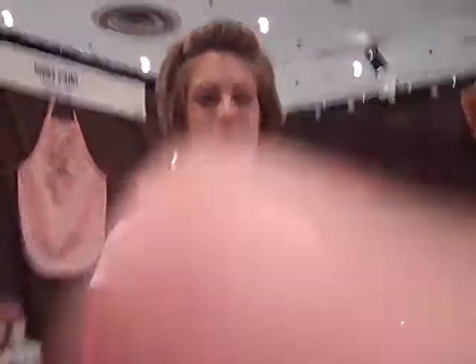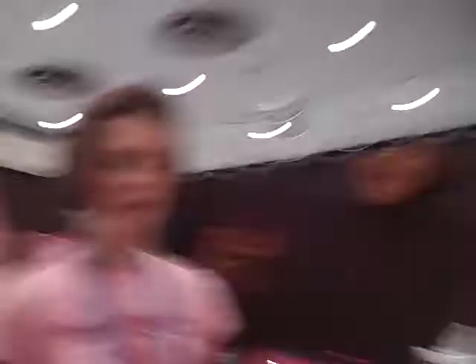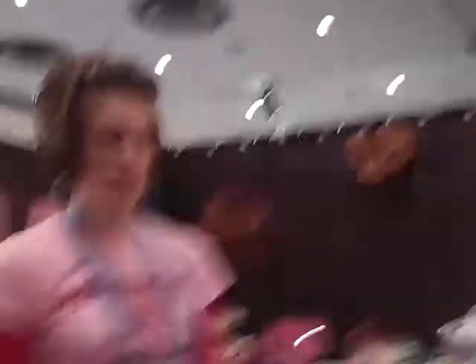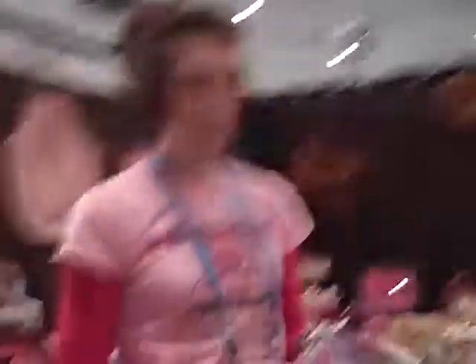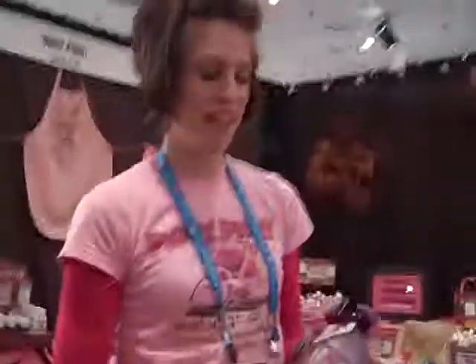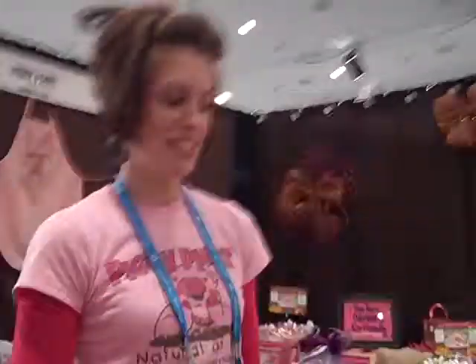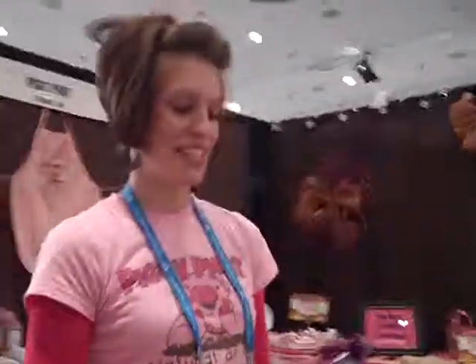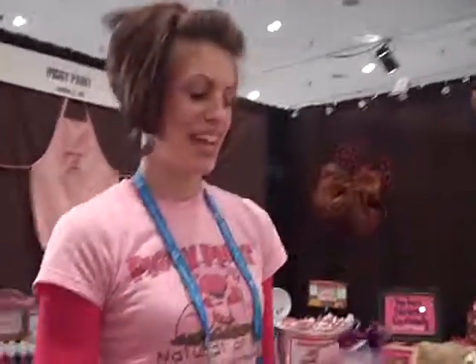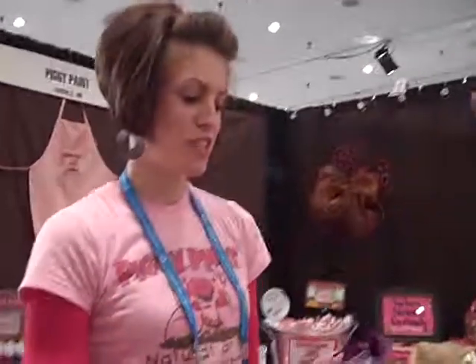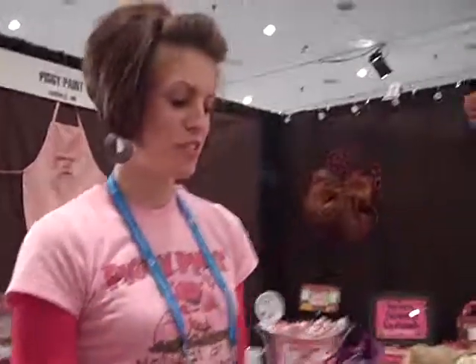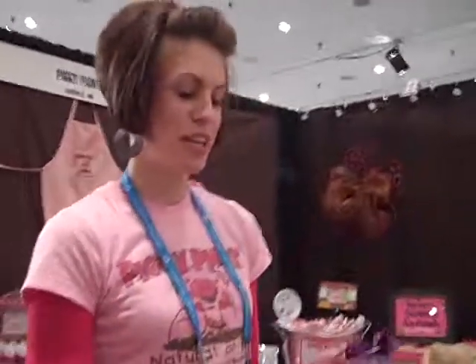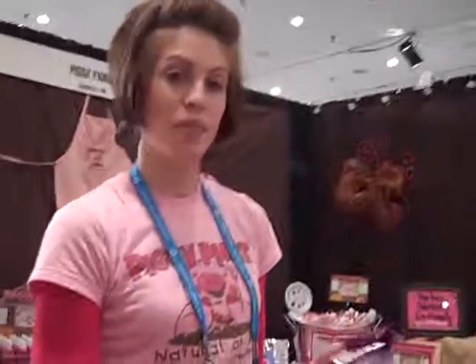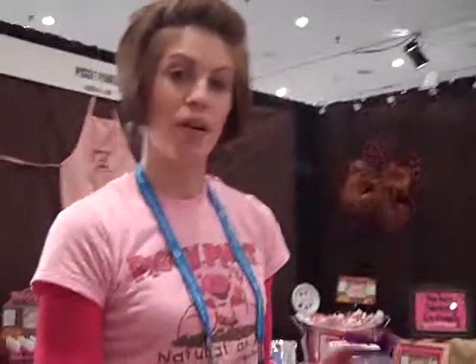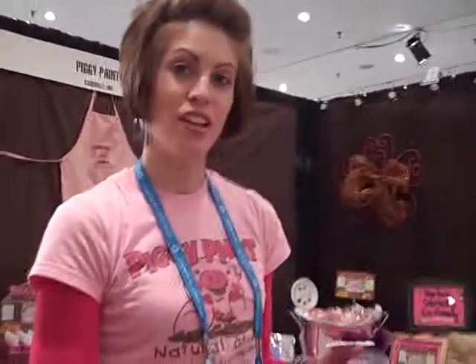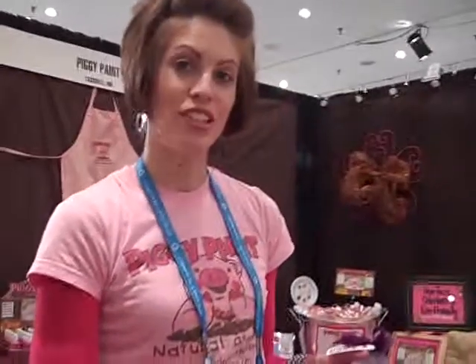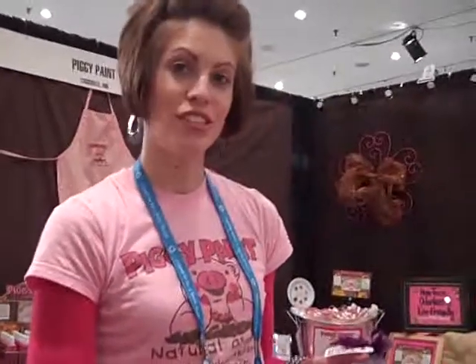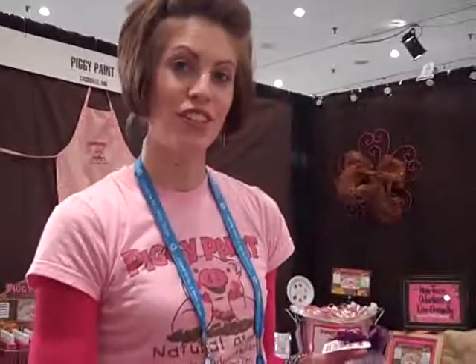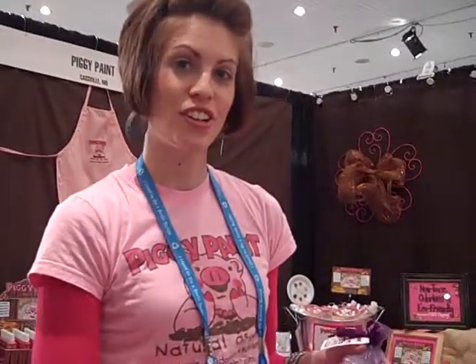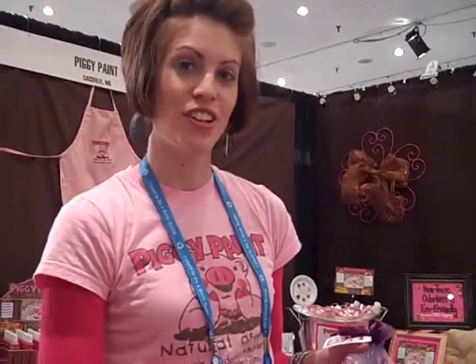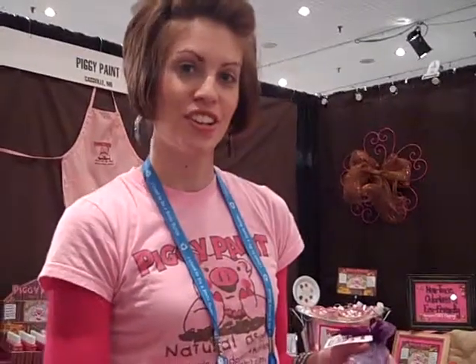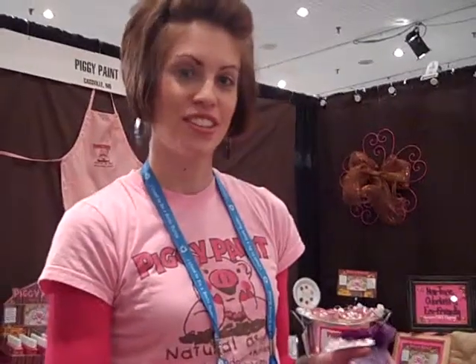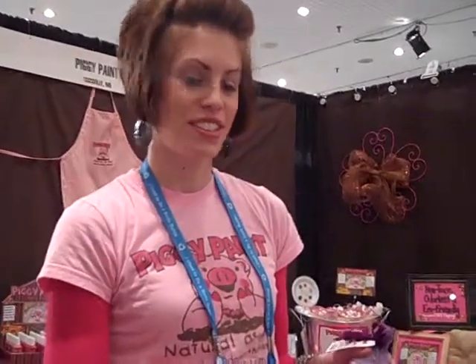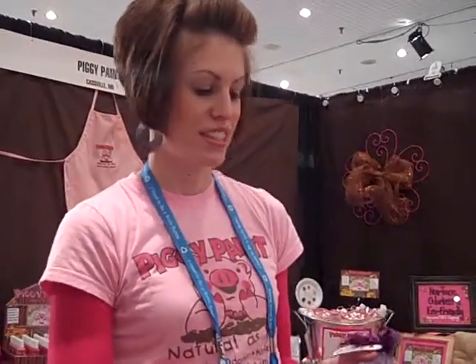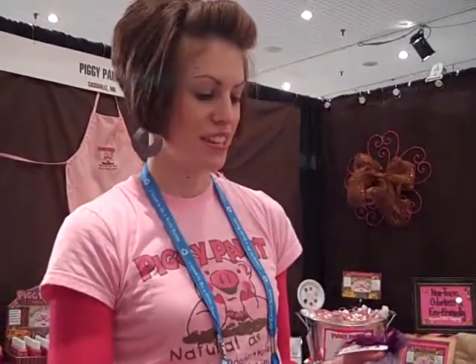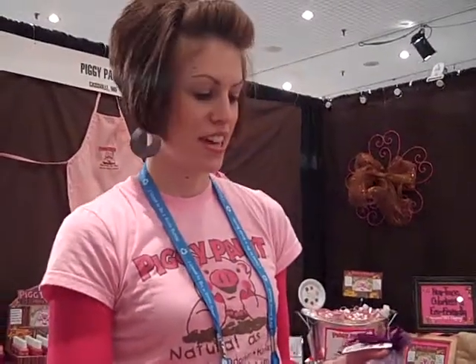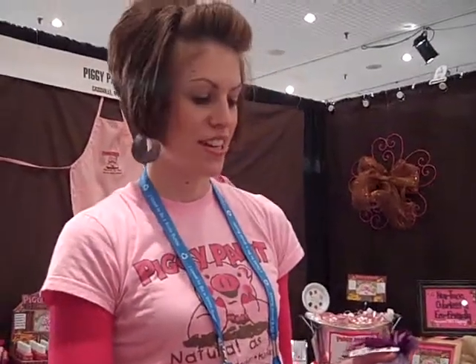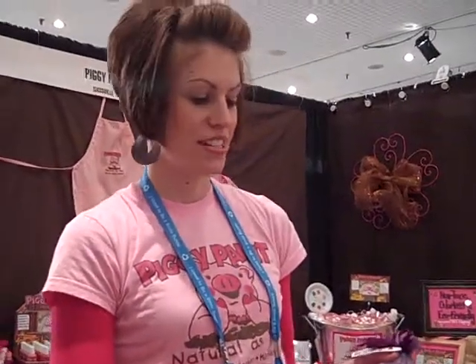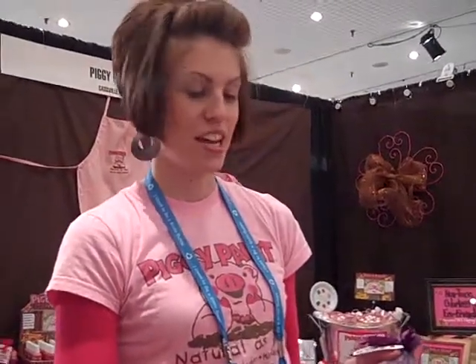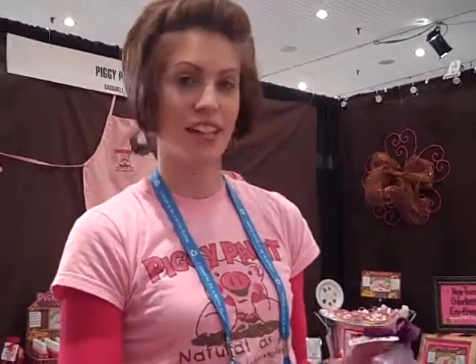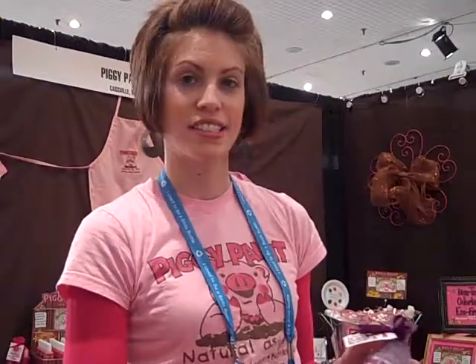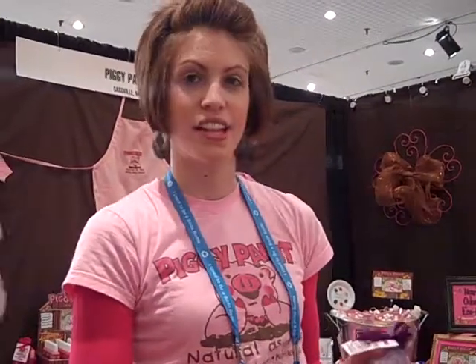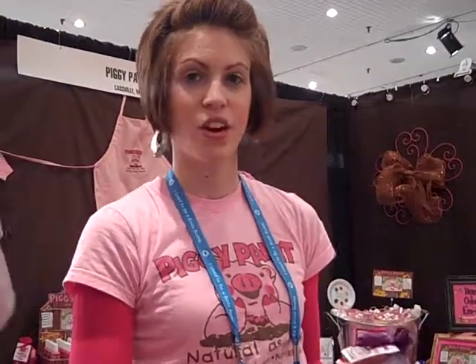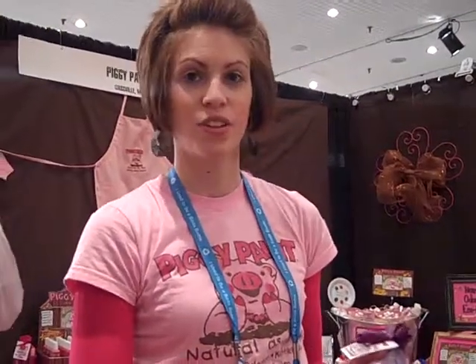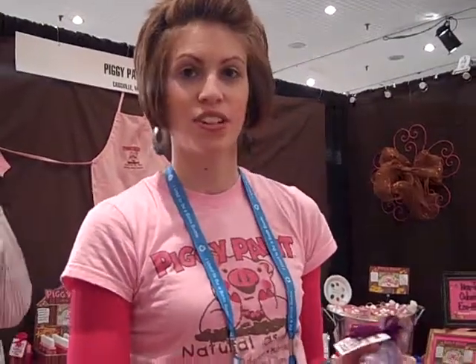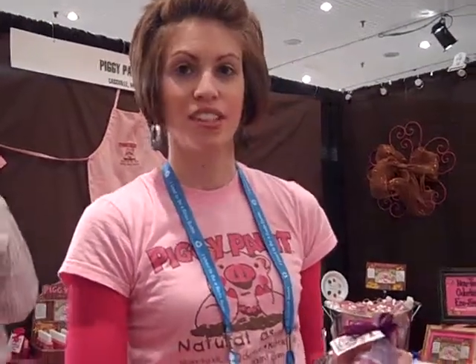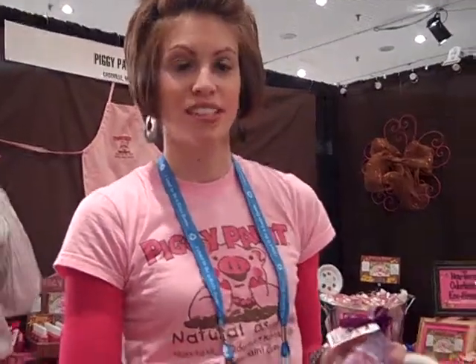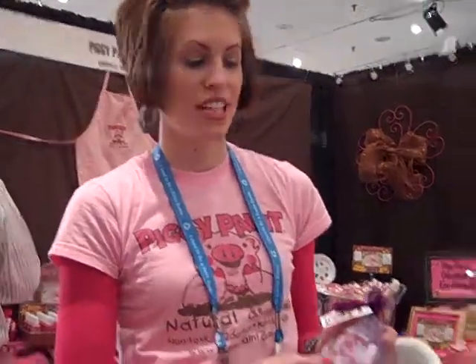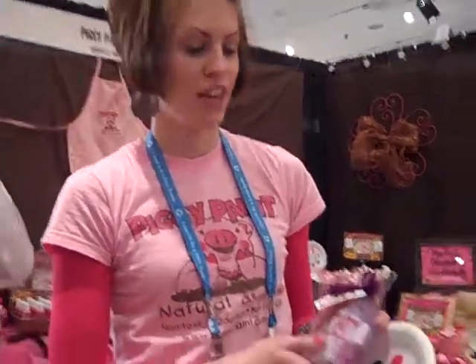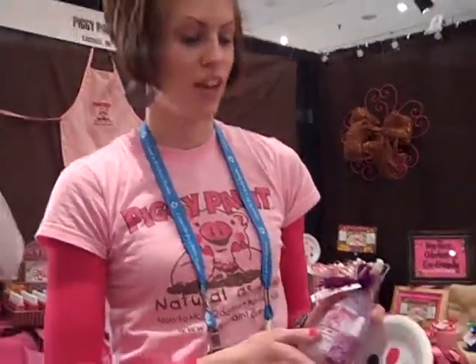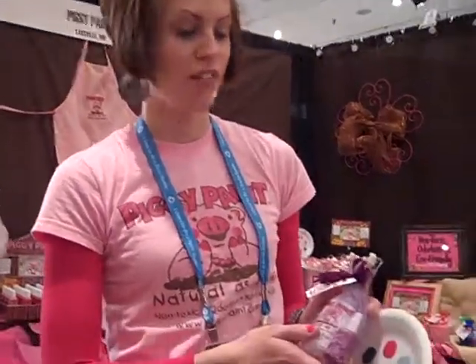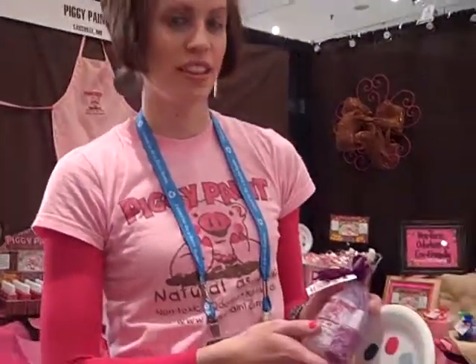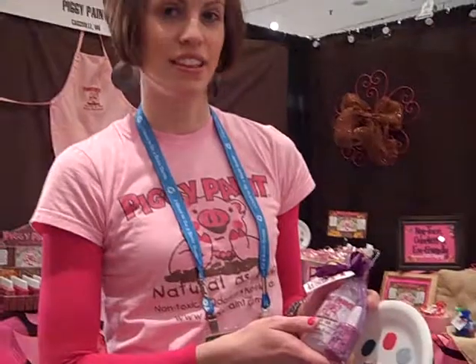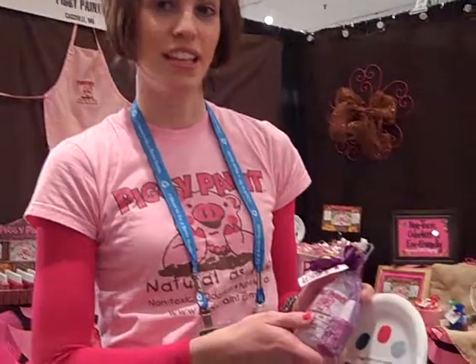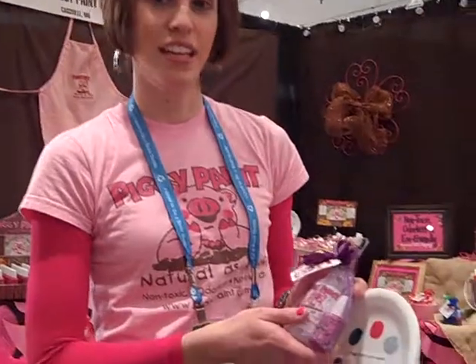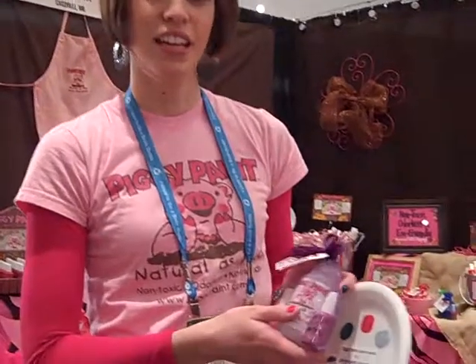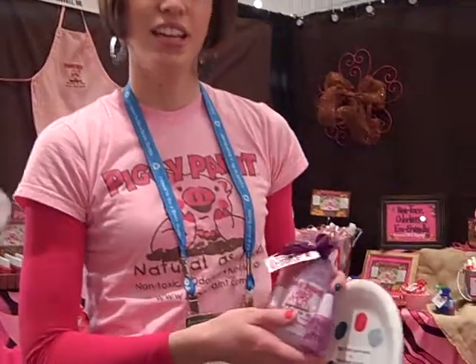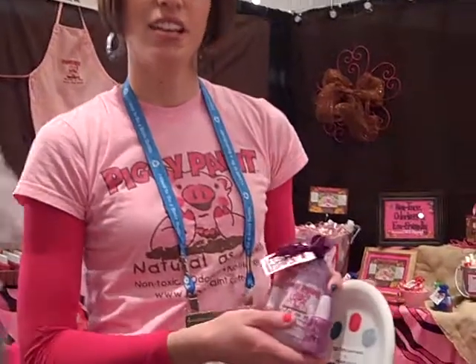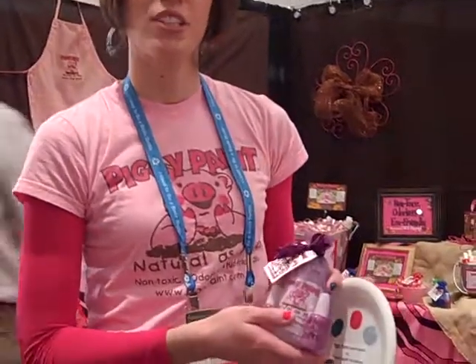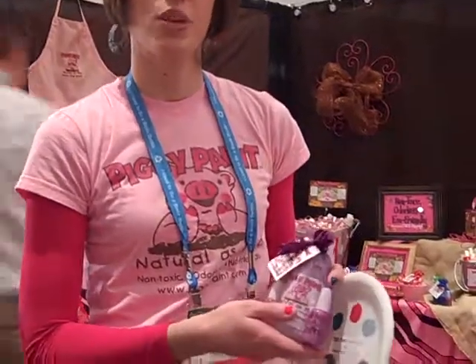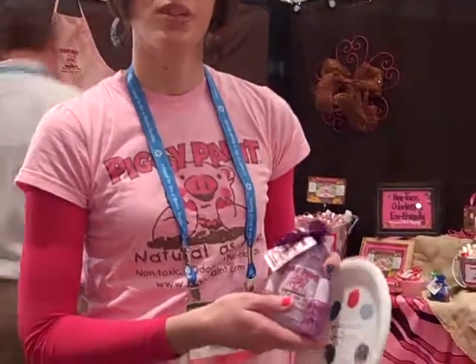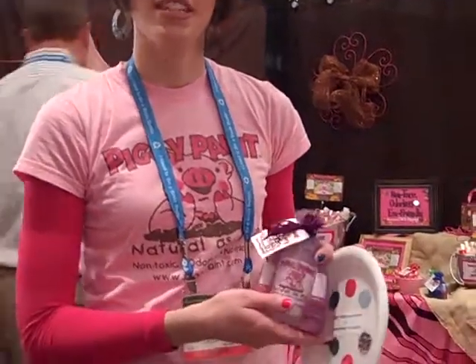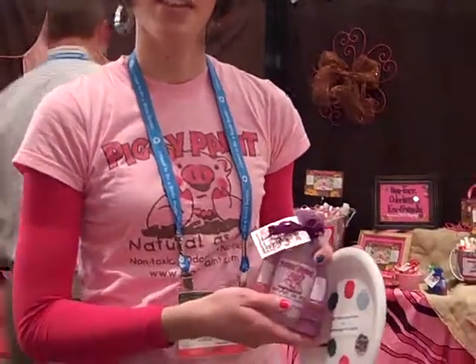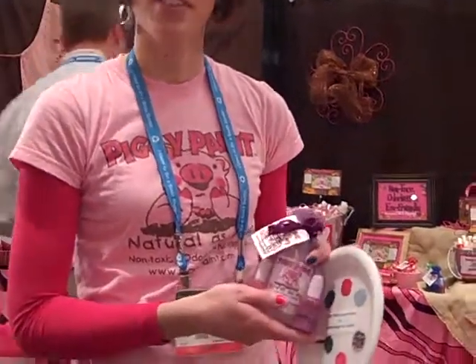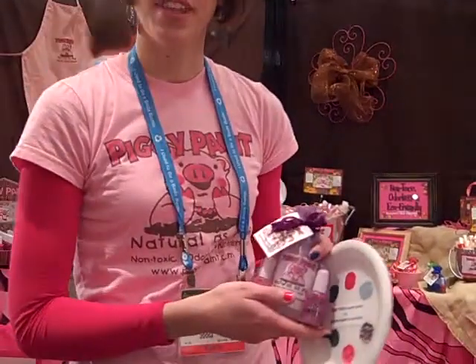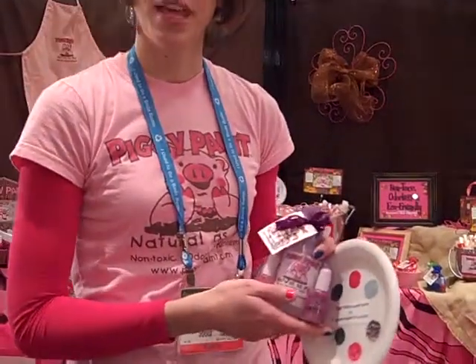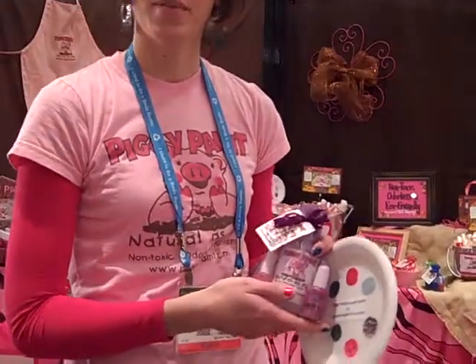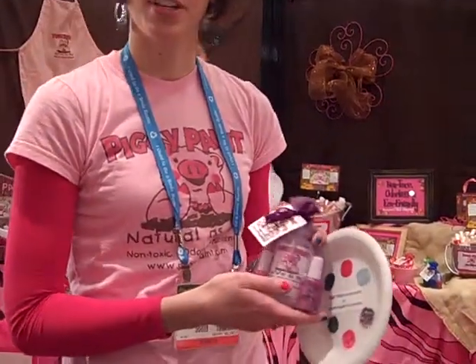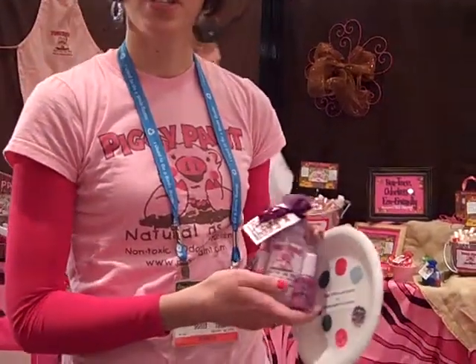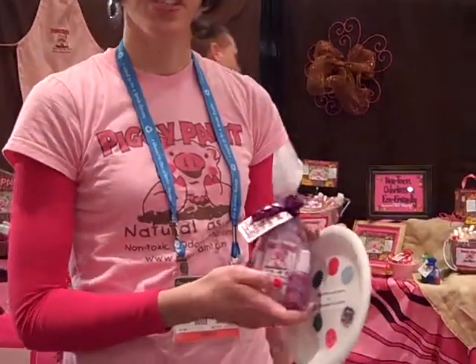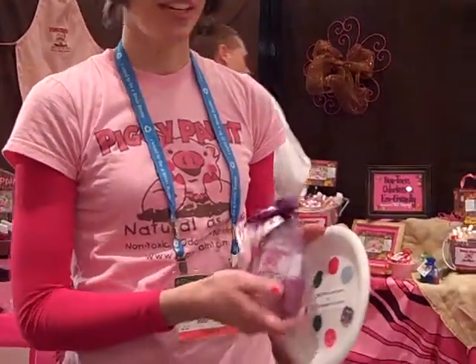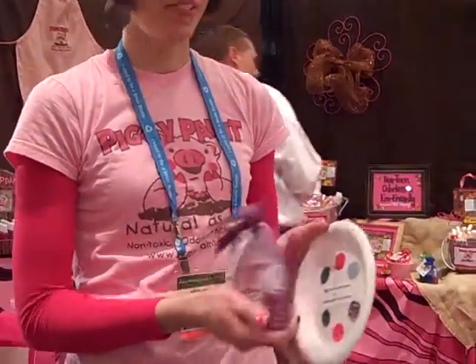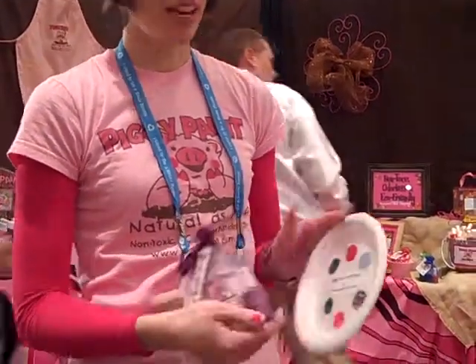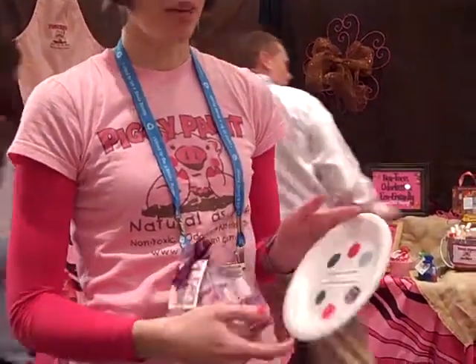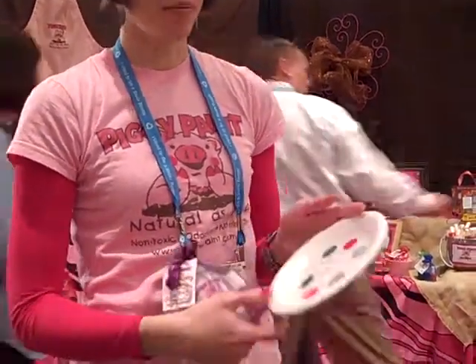Piggy Paint is a natural nail polish for girls. It's non-toxic, odorless, and eco-friendly, so it's safe for them and good for the environment.